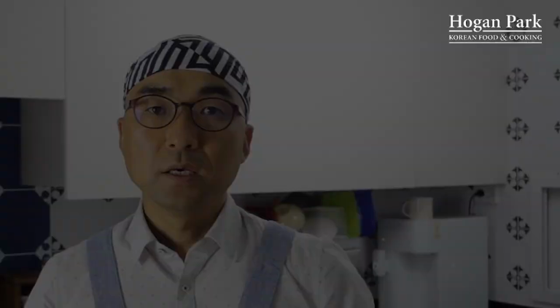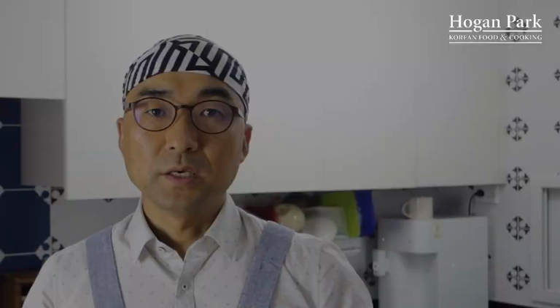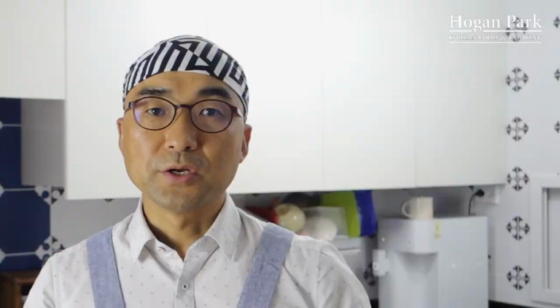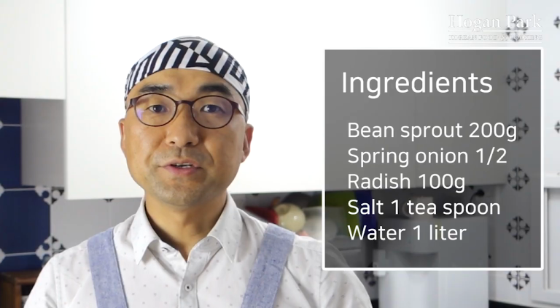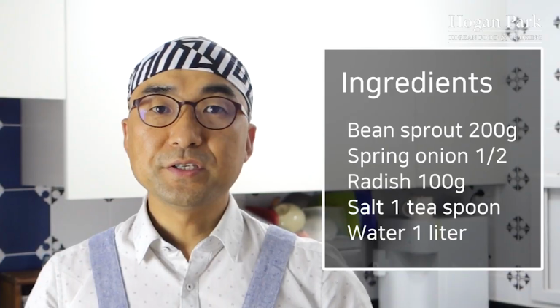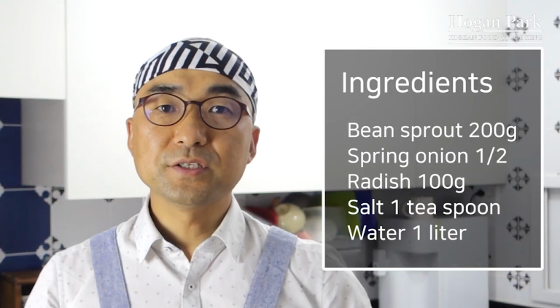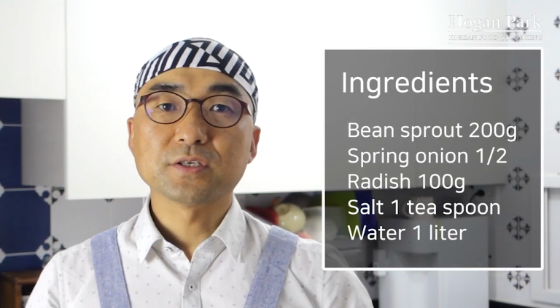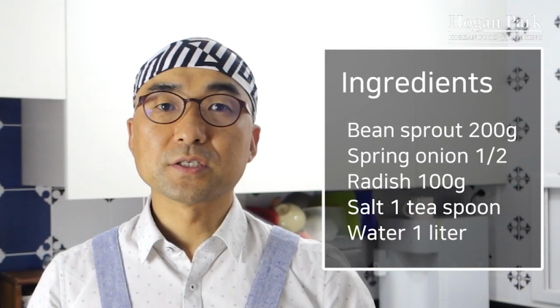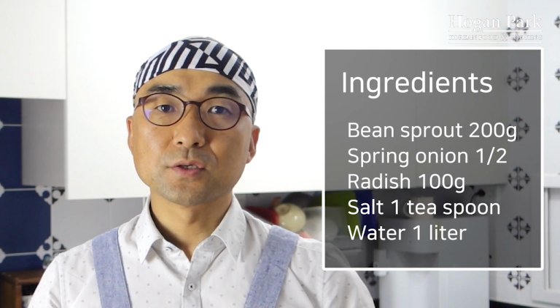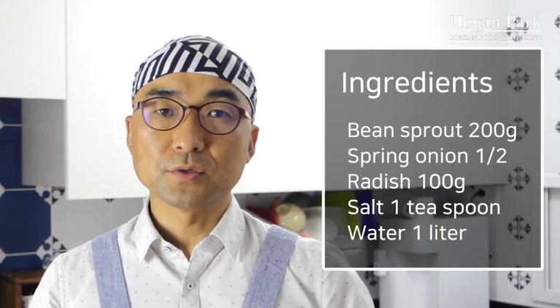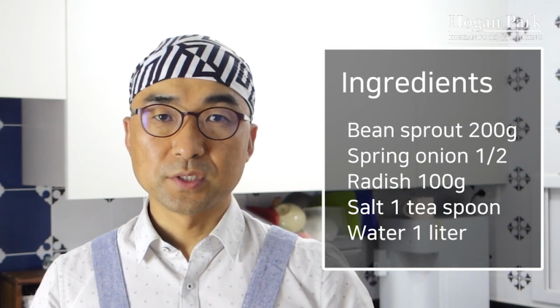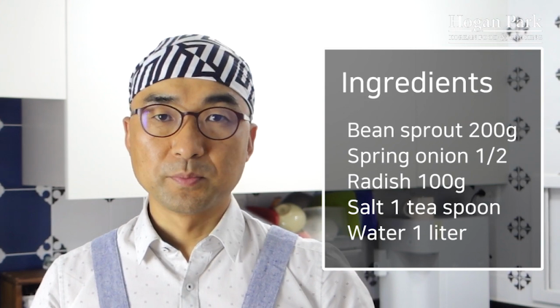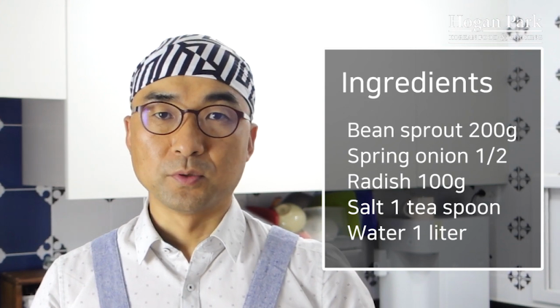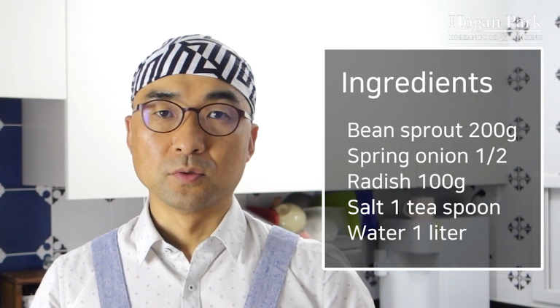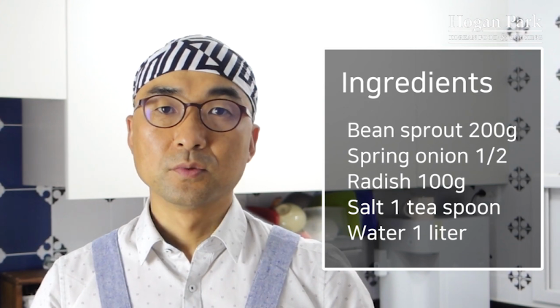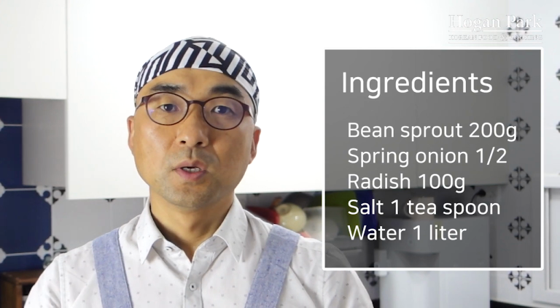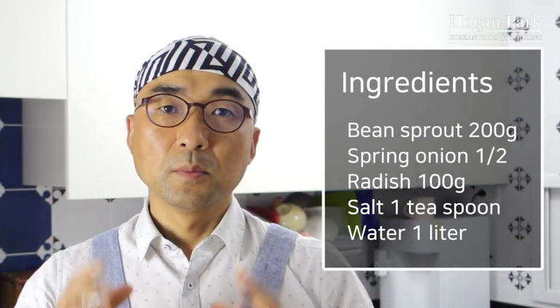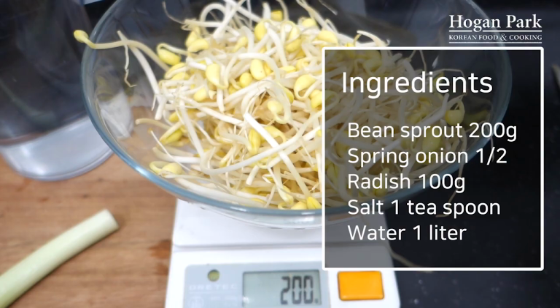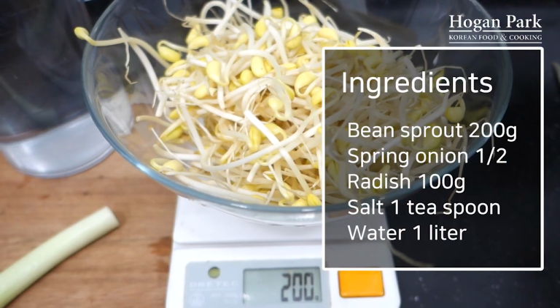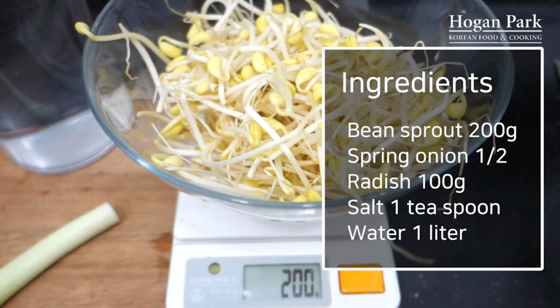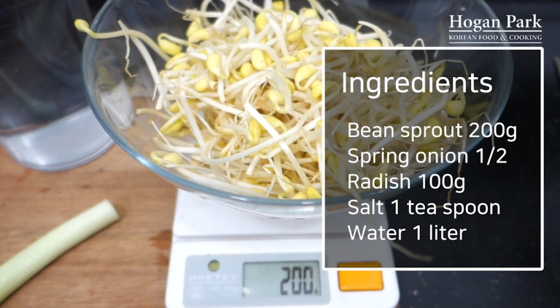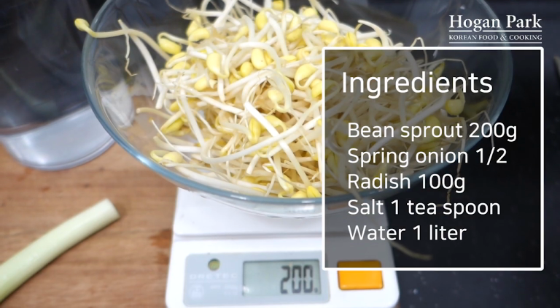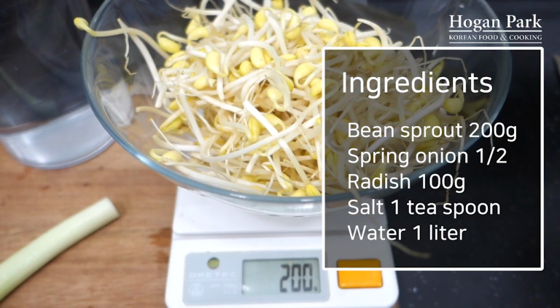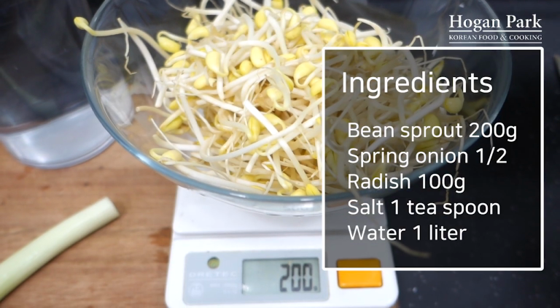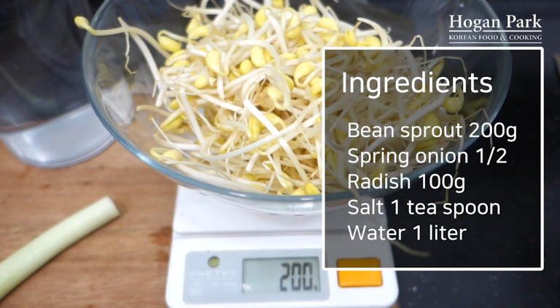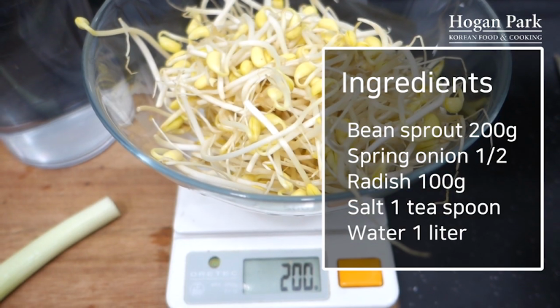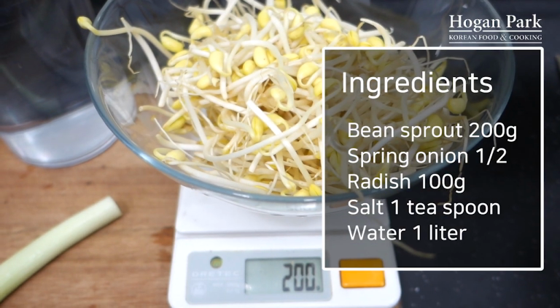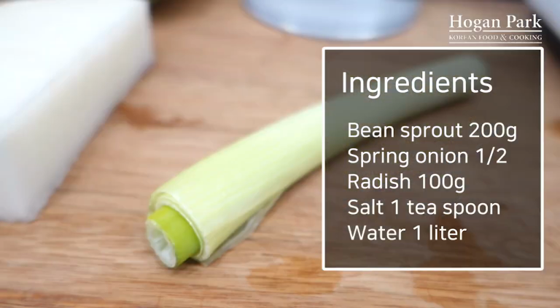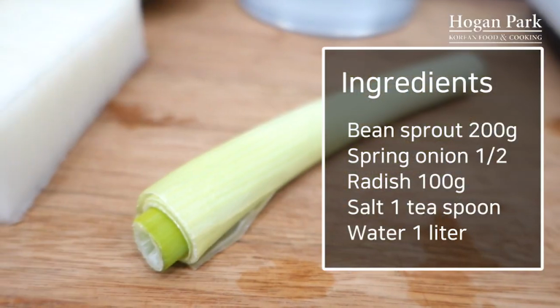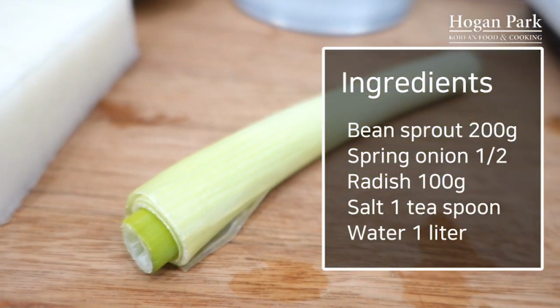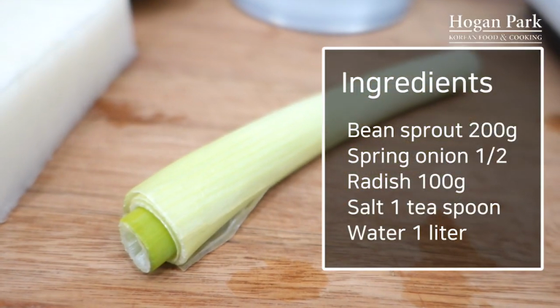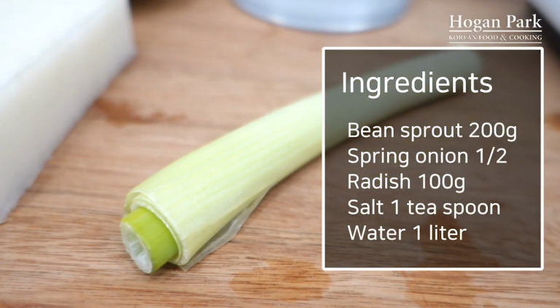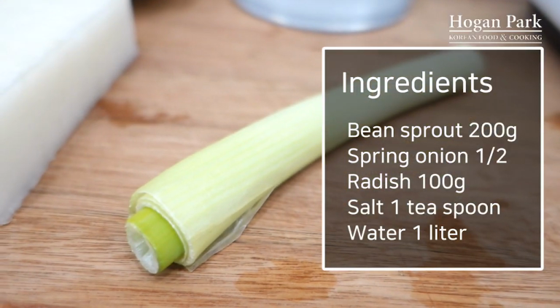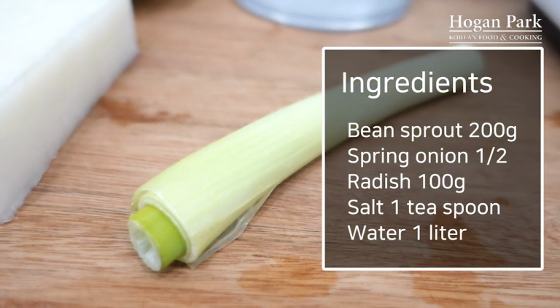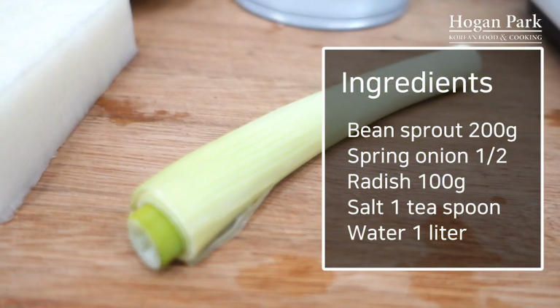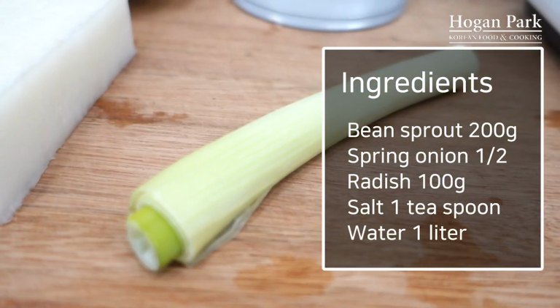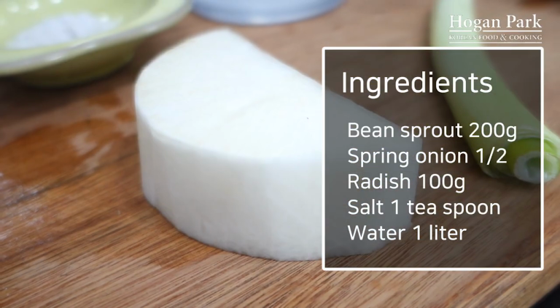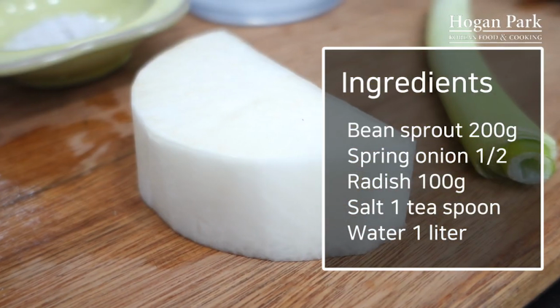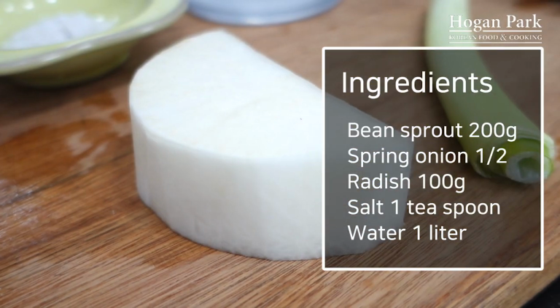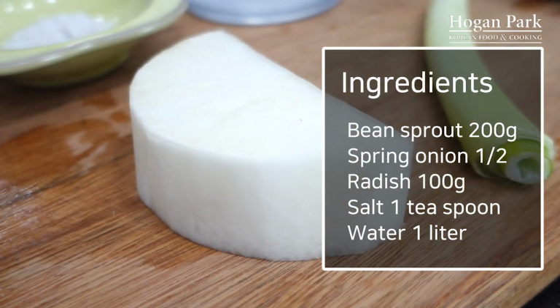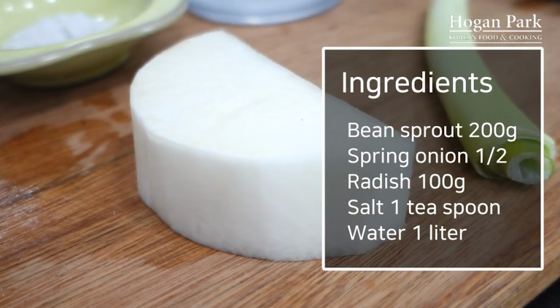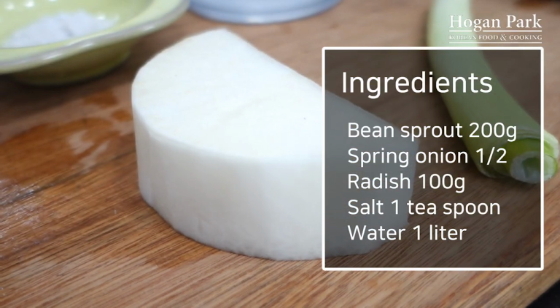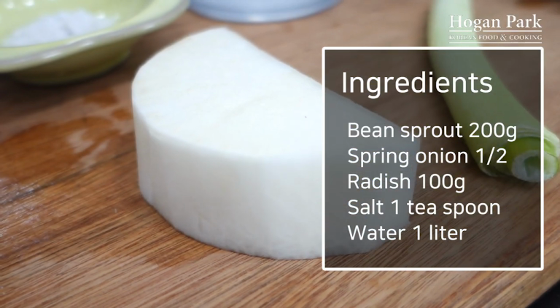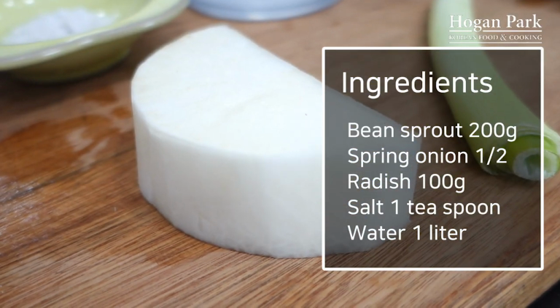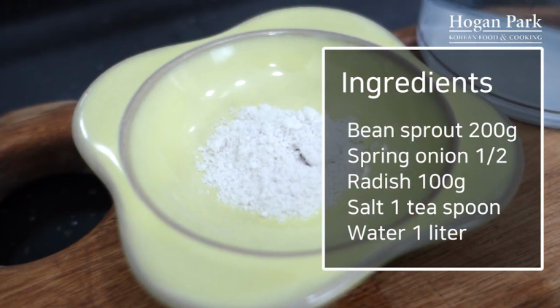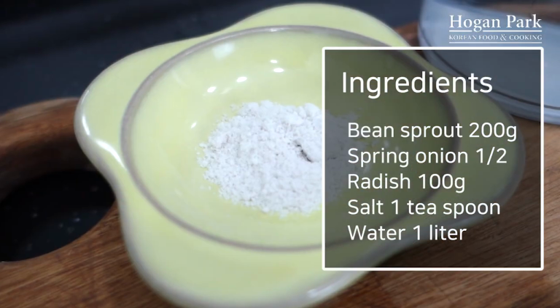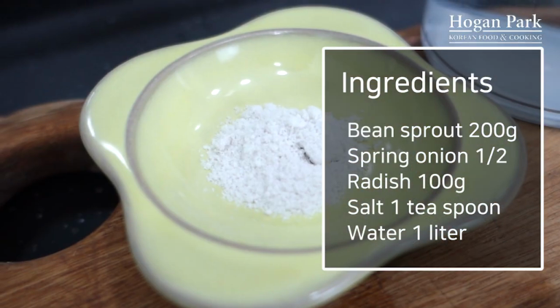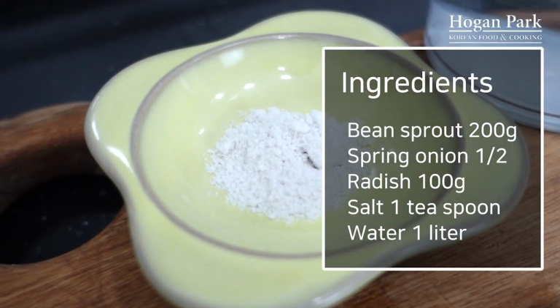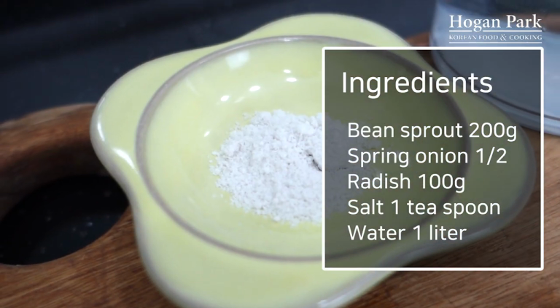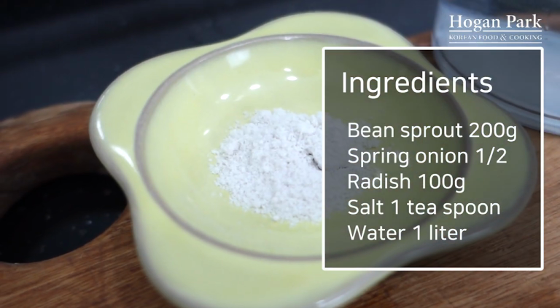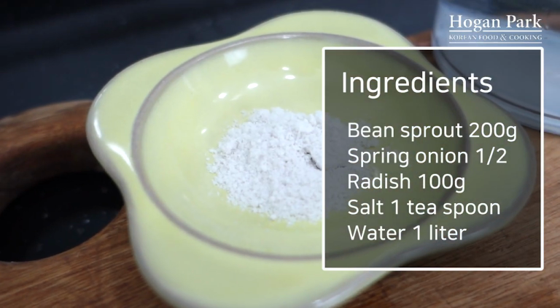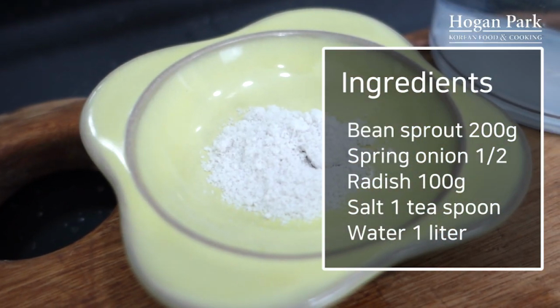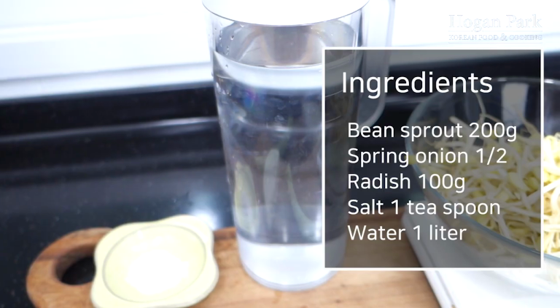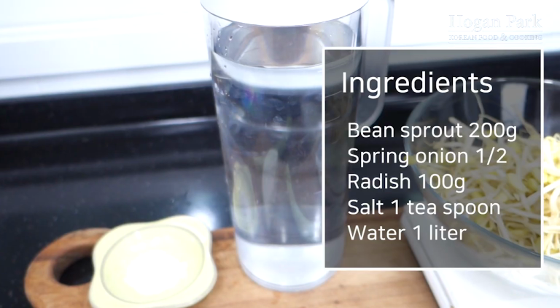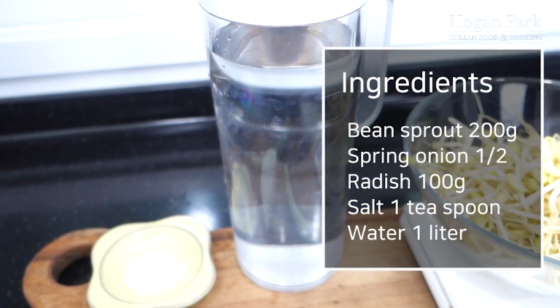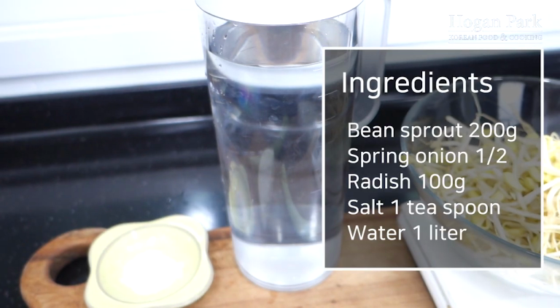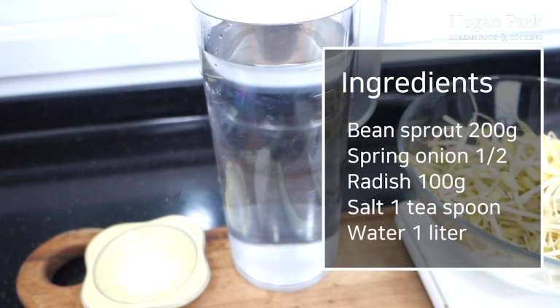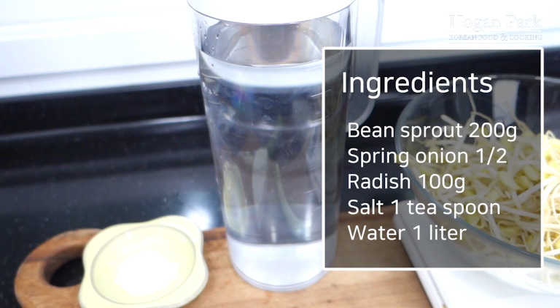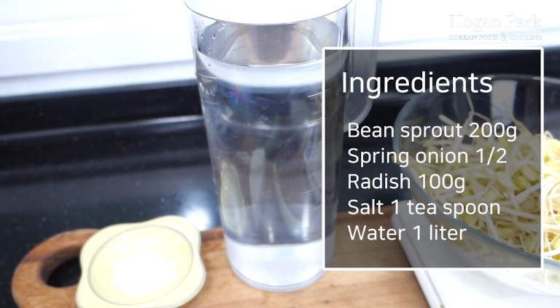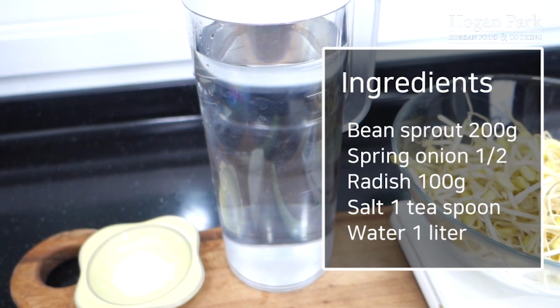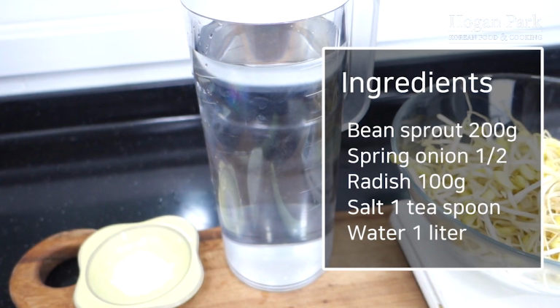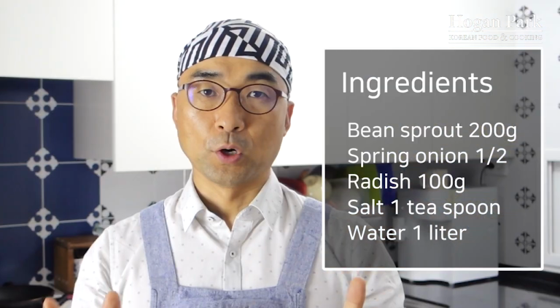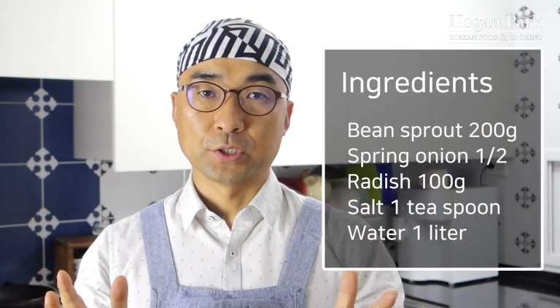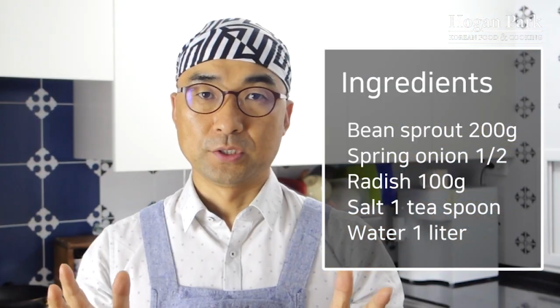Ingredients are so simple: bean sprout, spring onion, radish, salt, and plain water.